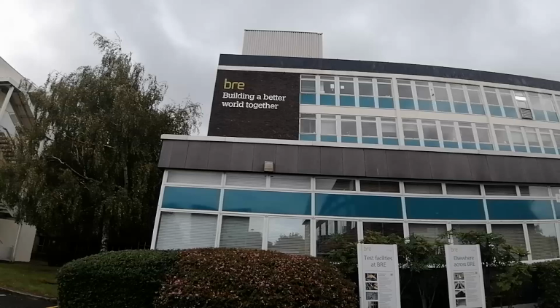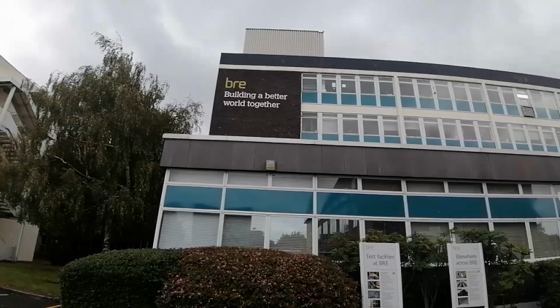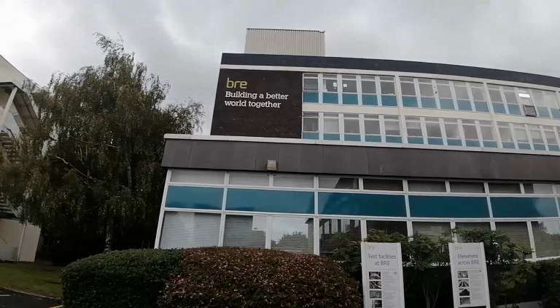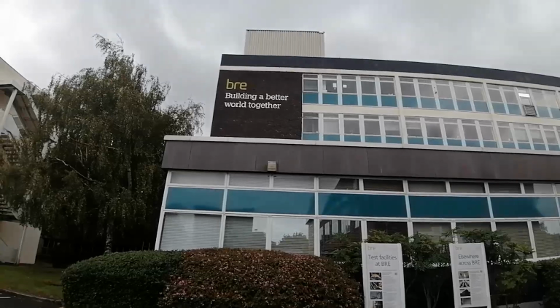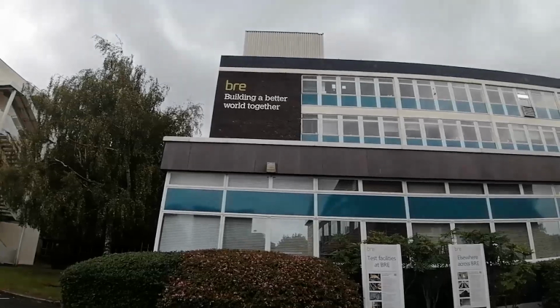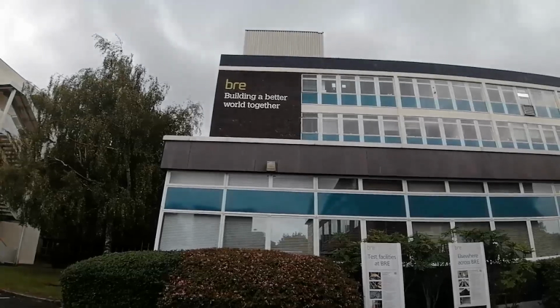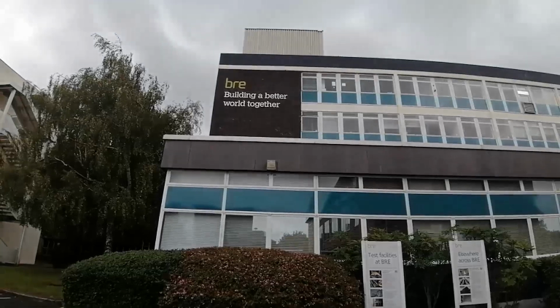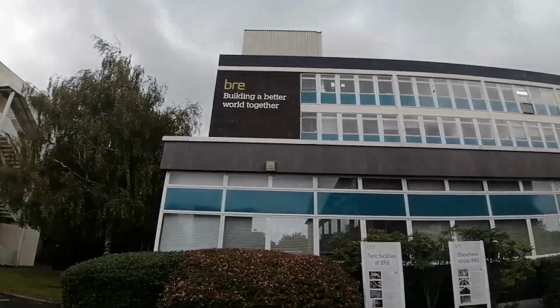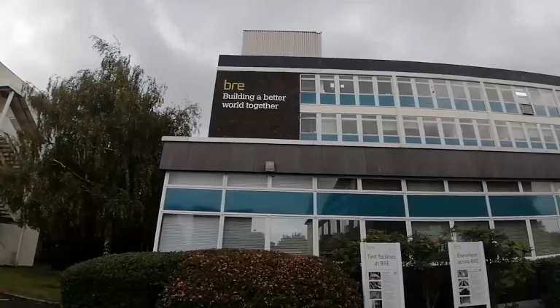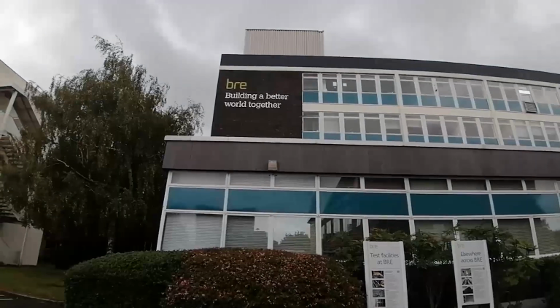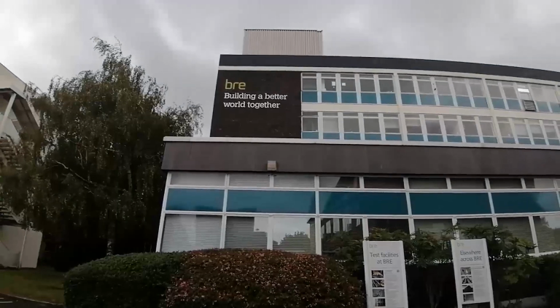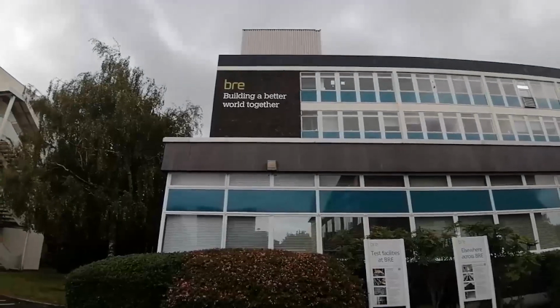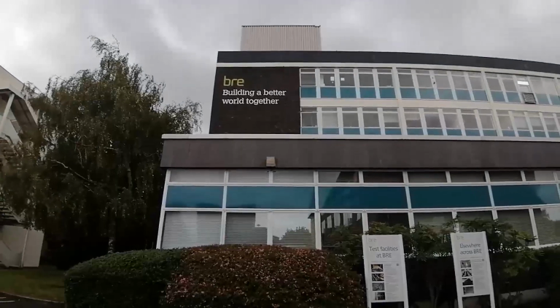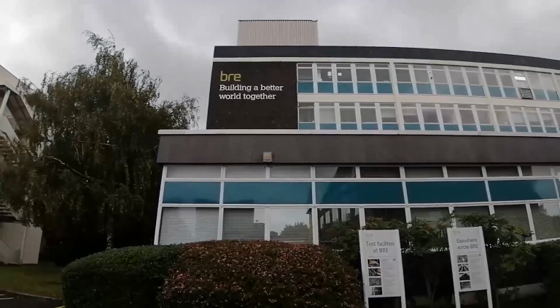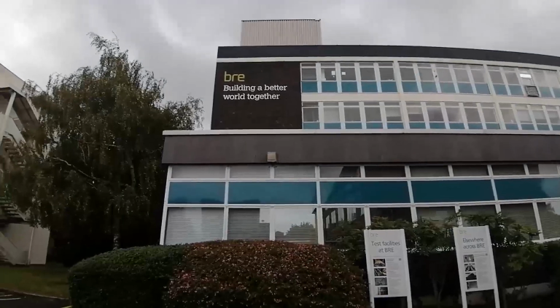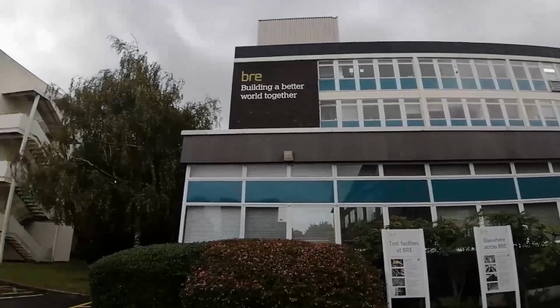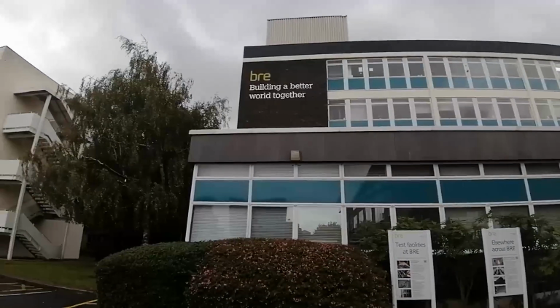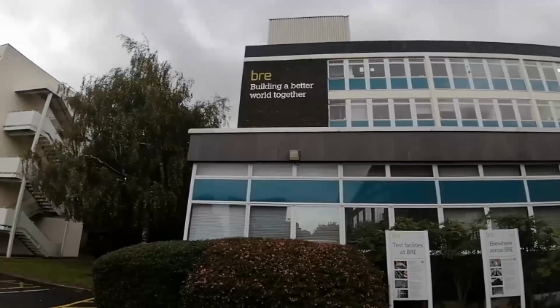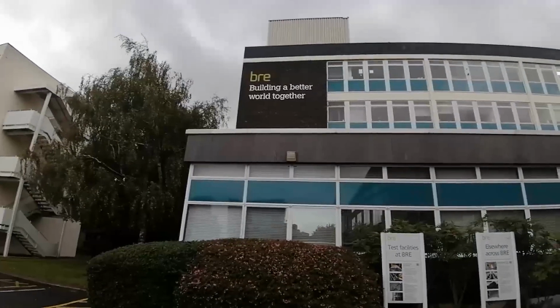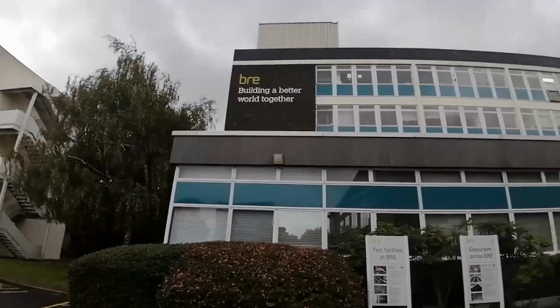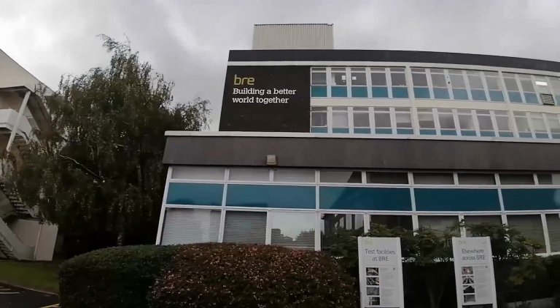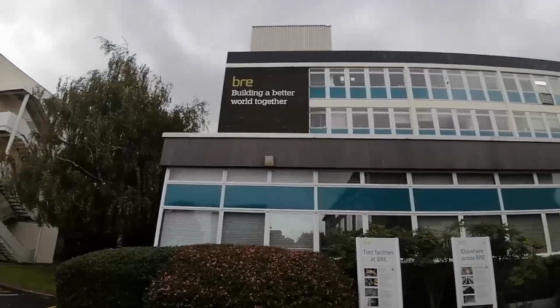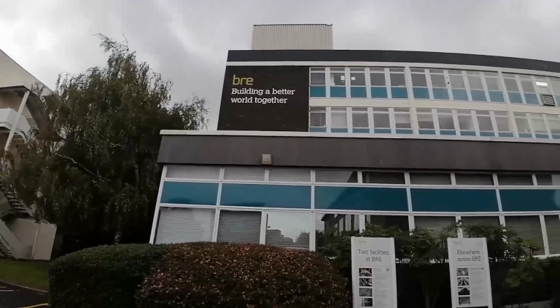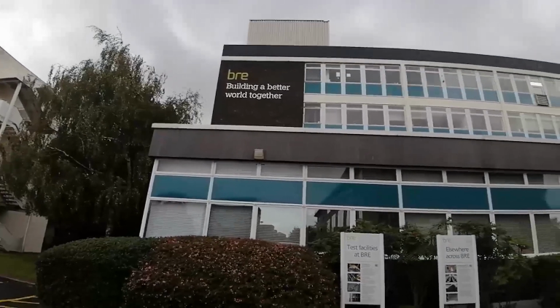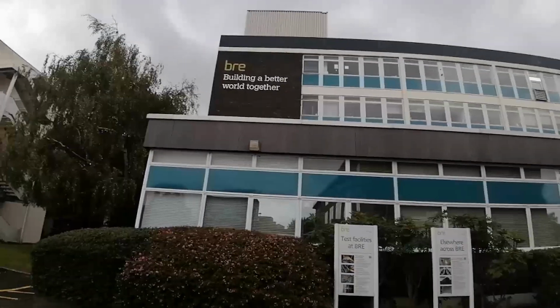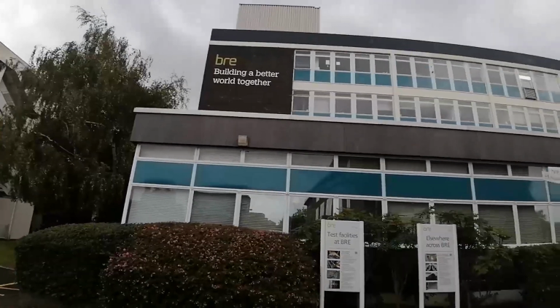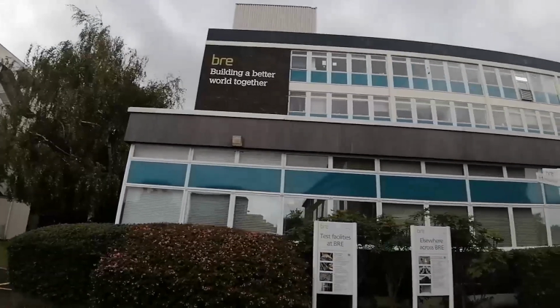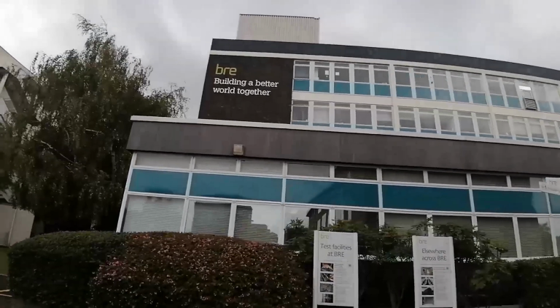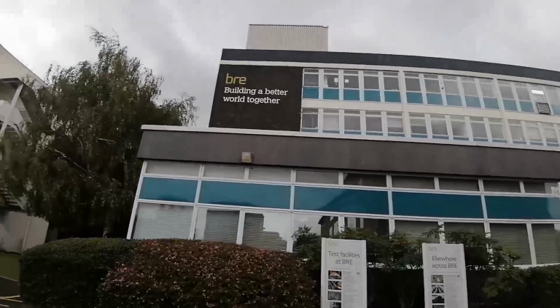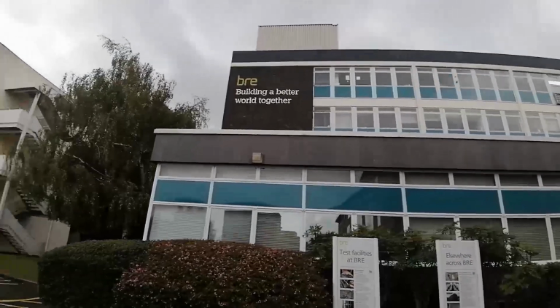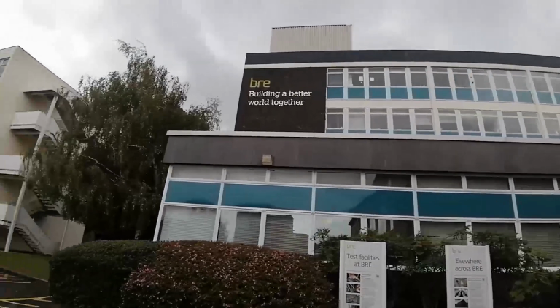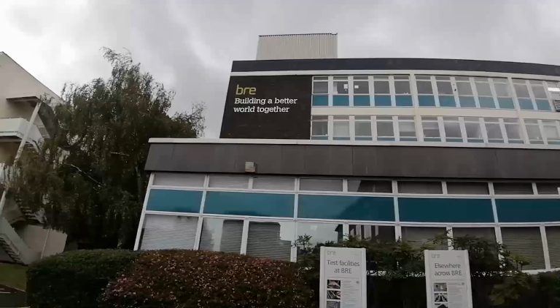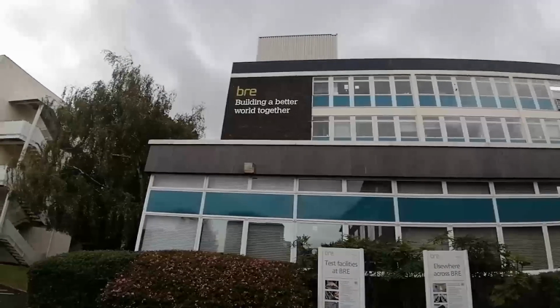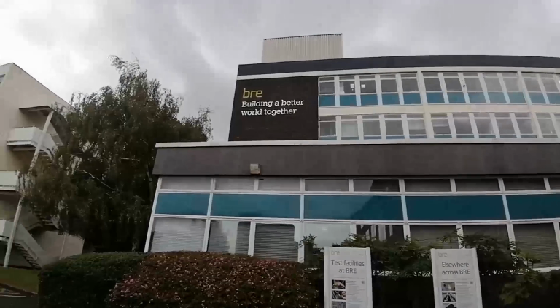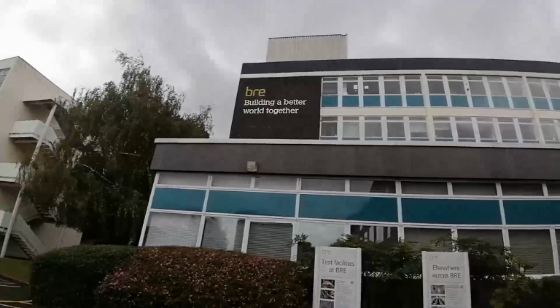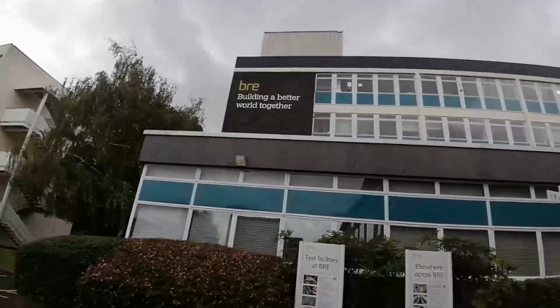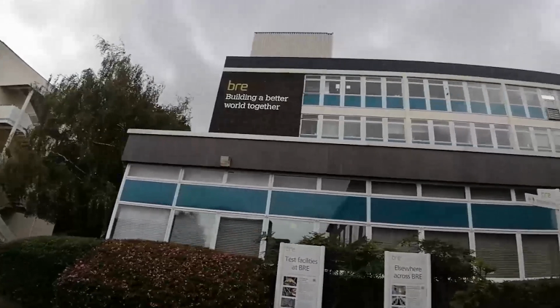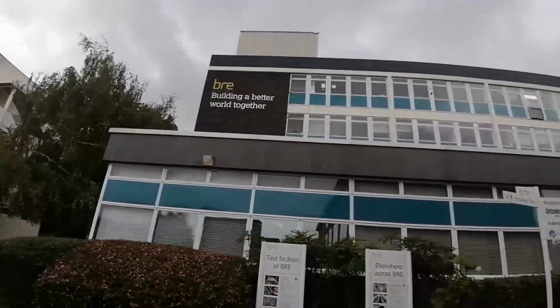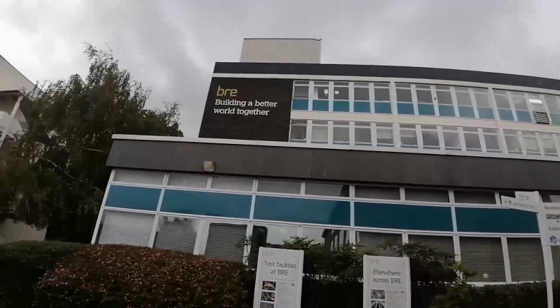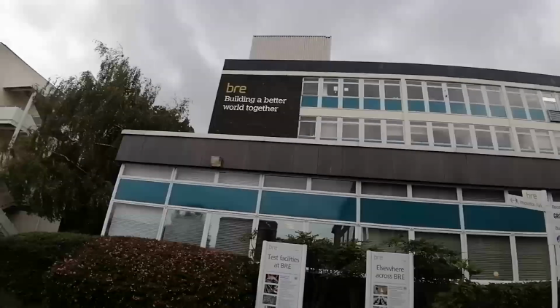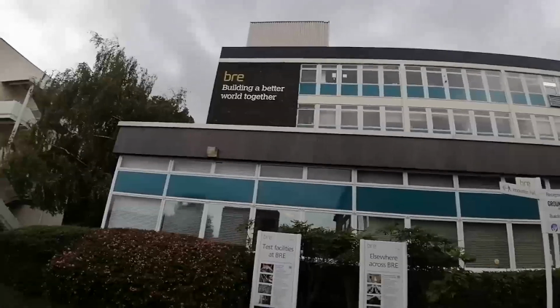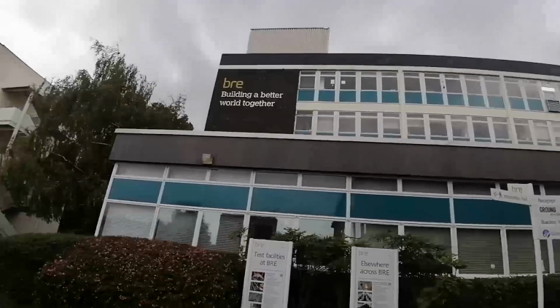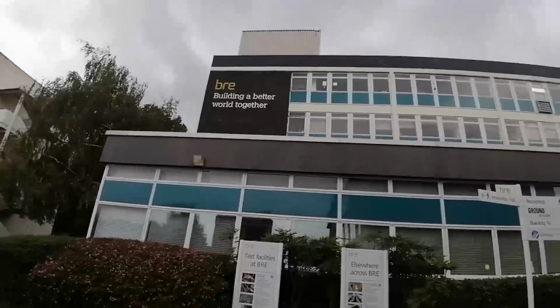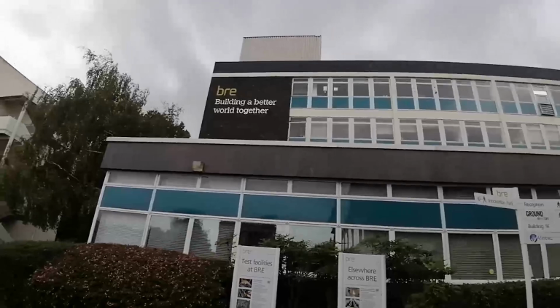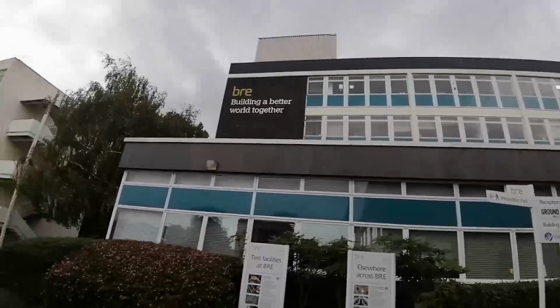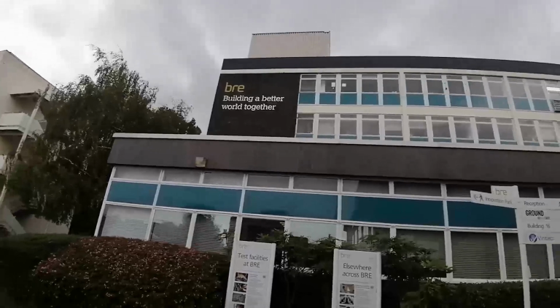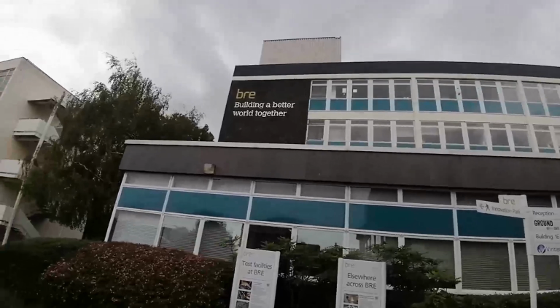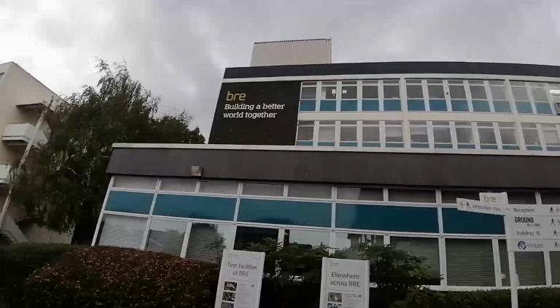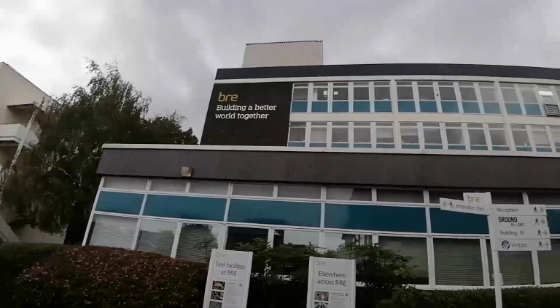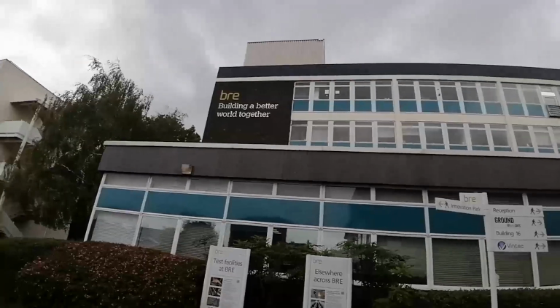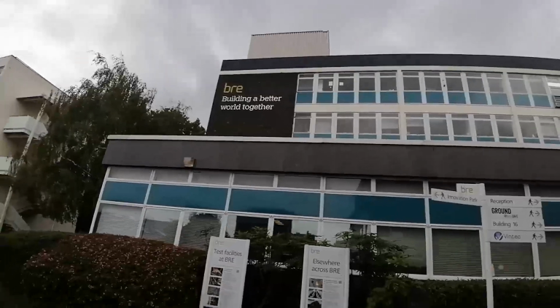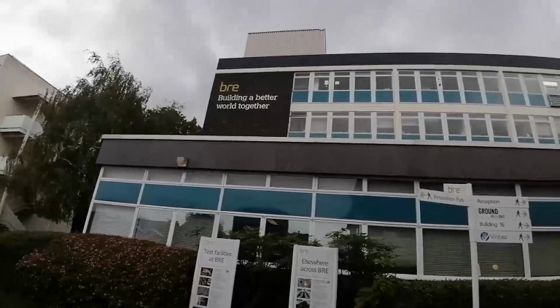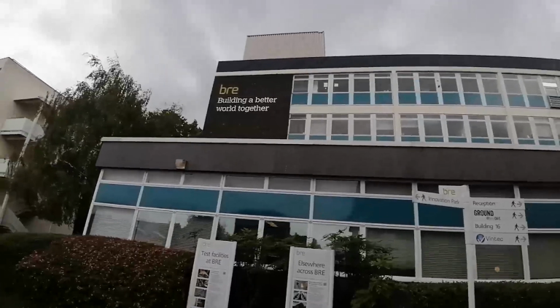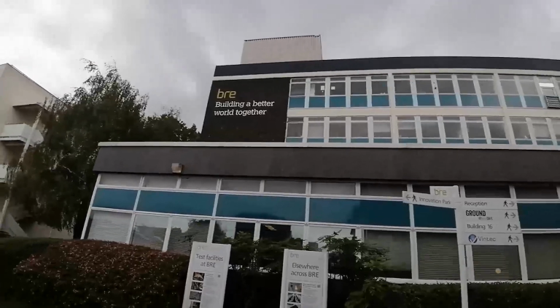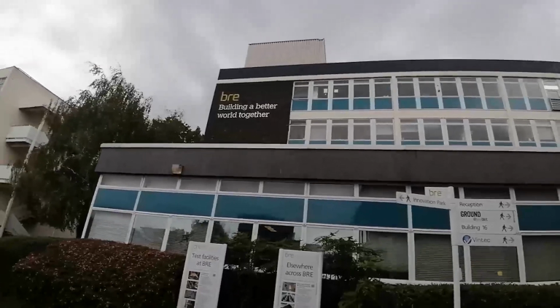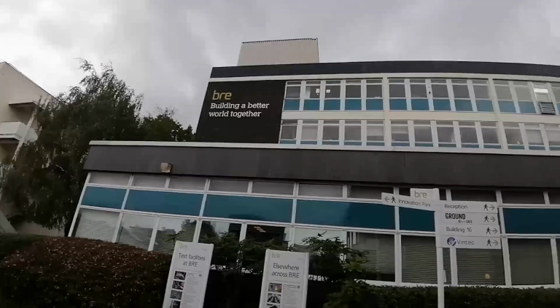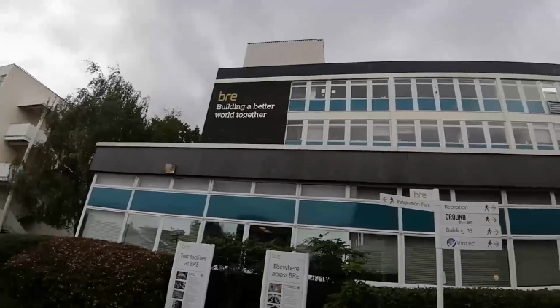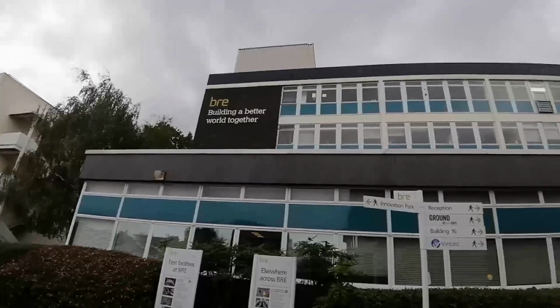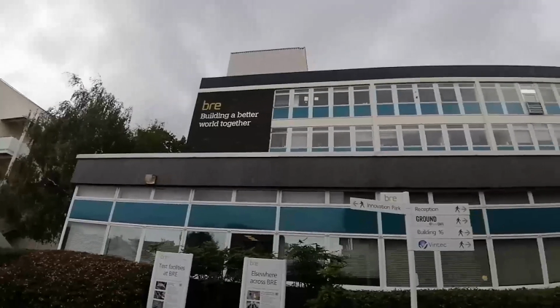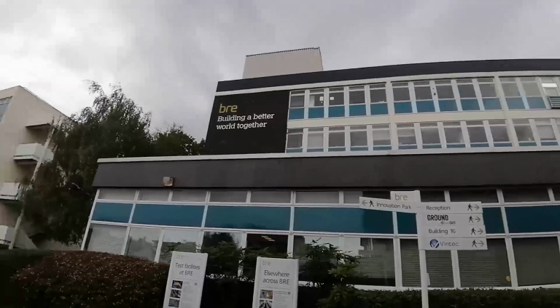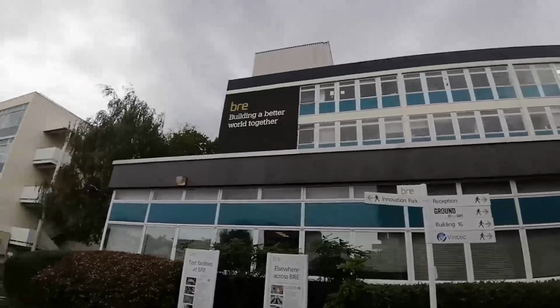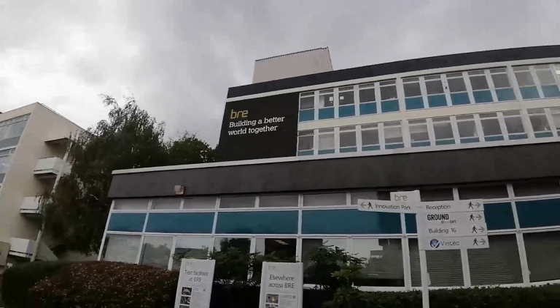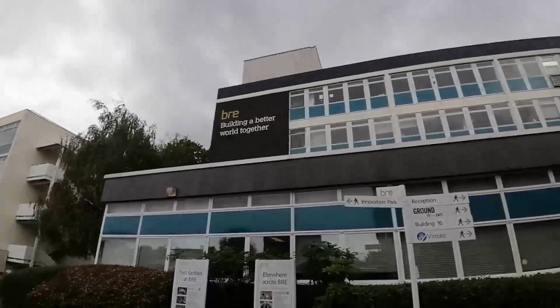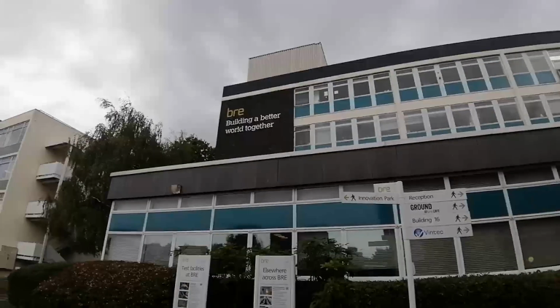Building Research Establishment provides research, advice, training, testing, certification and standards for organisations in the UK and abroad.